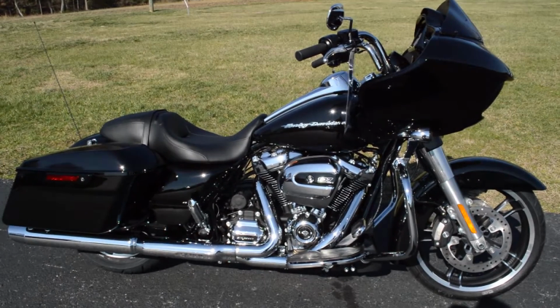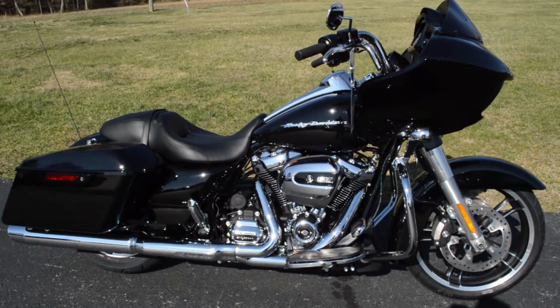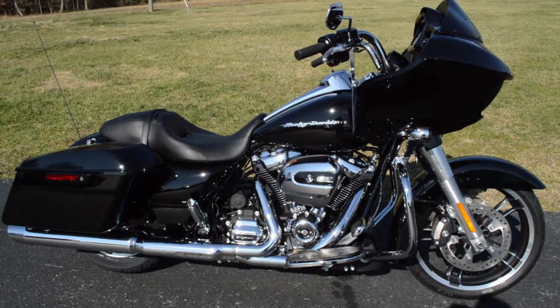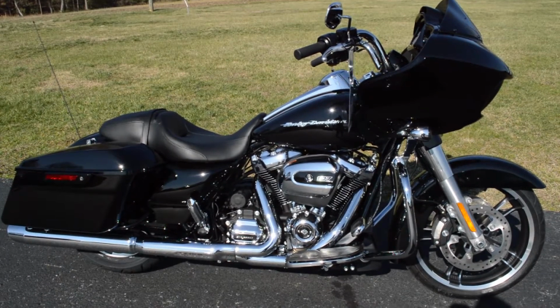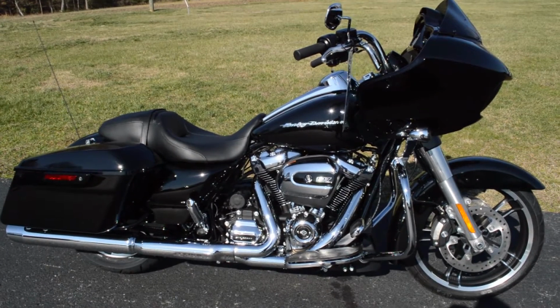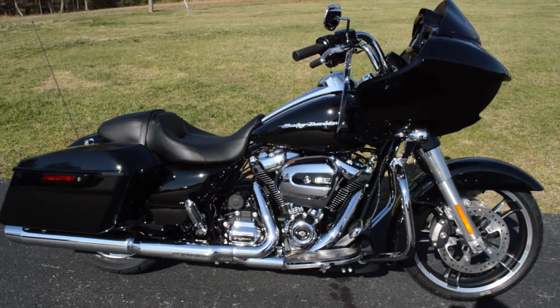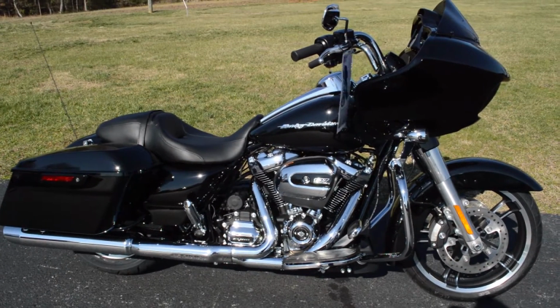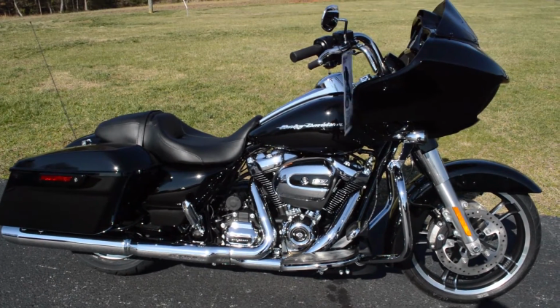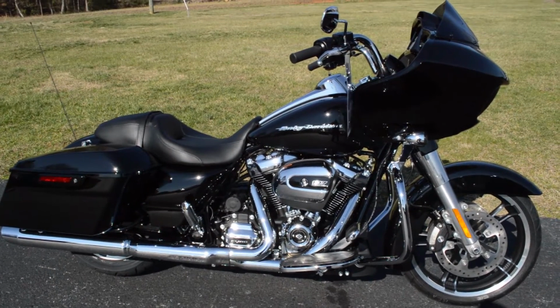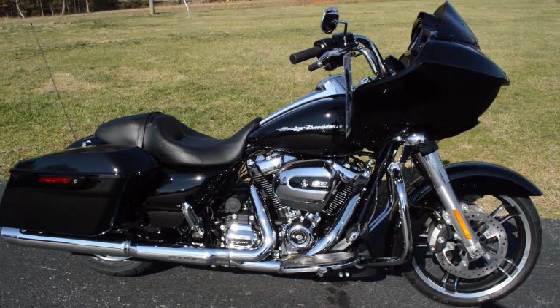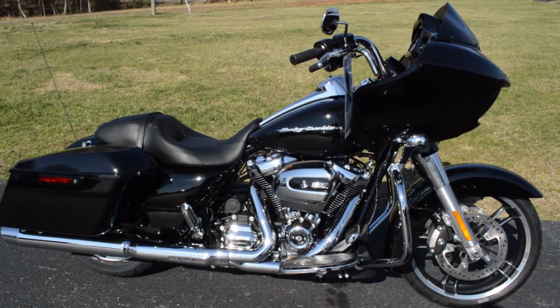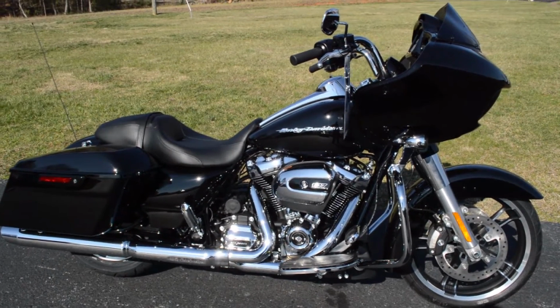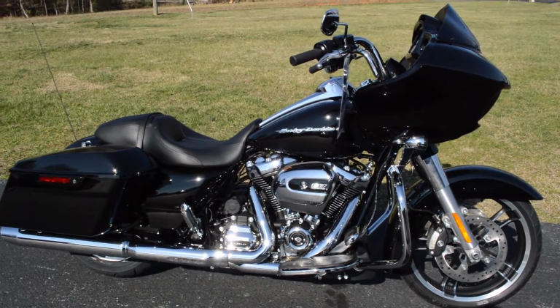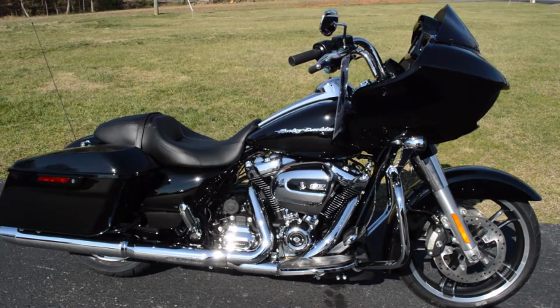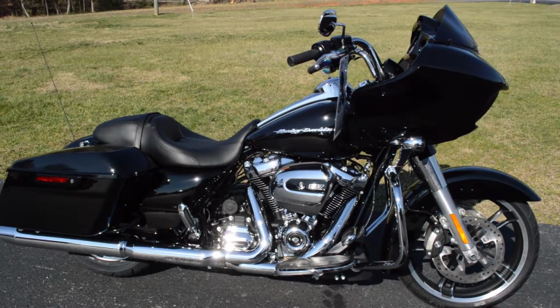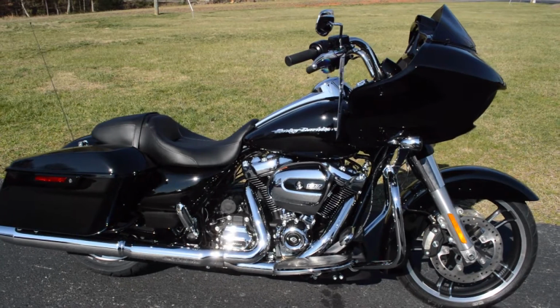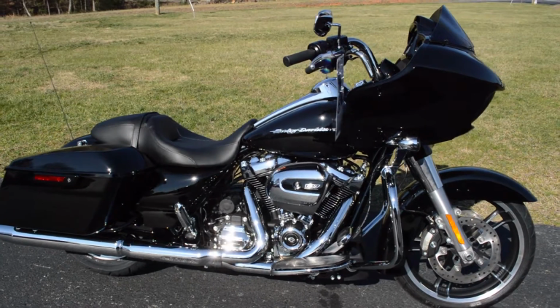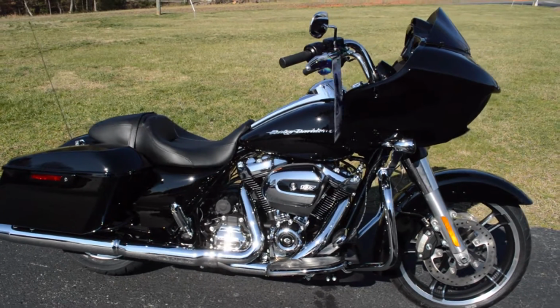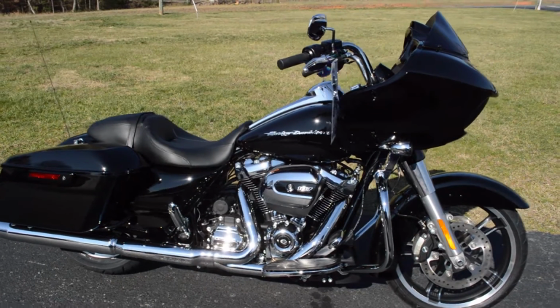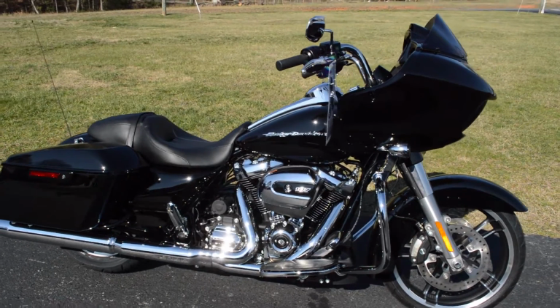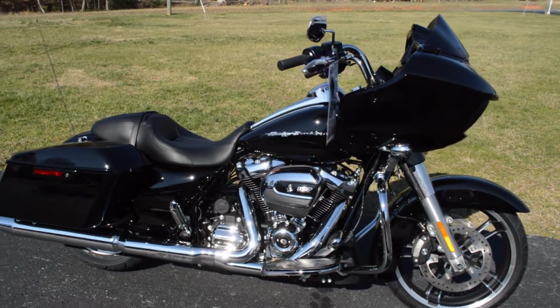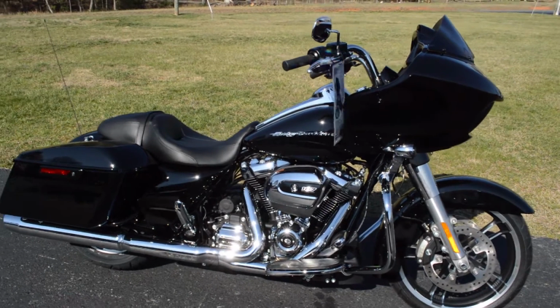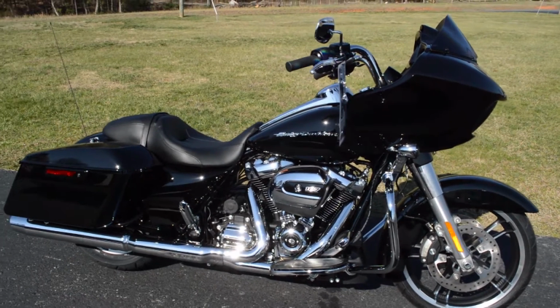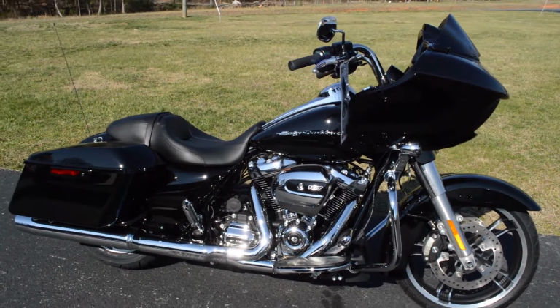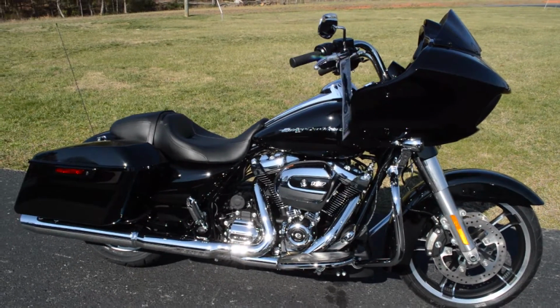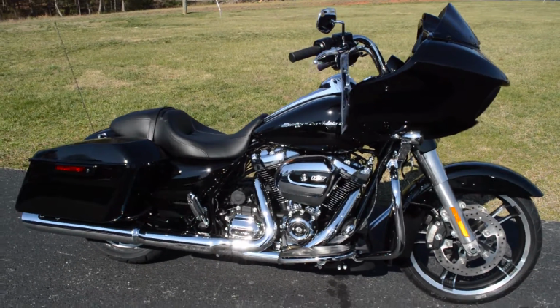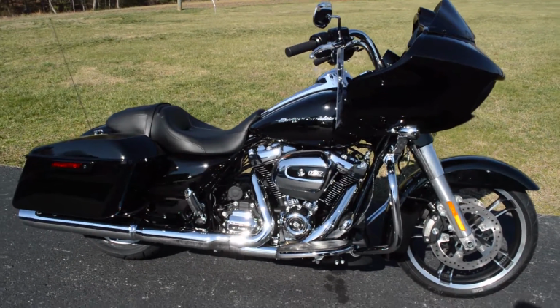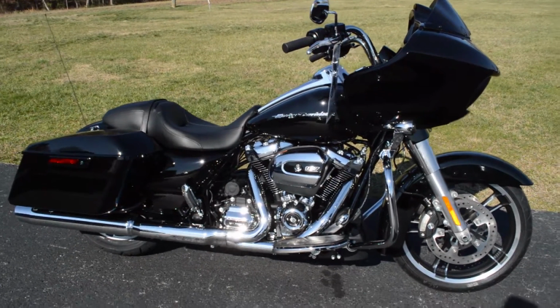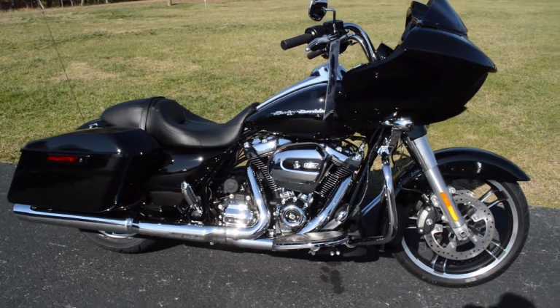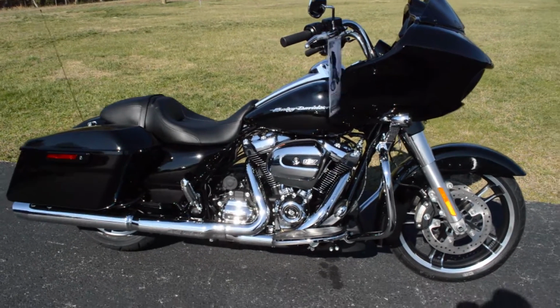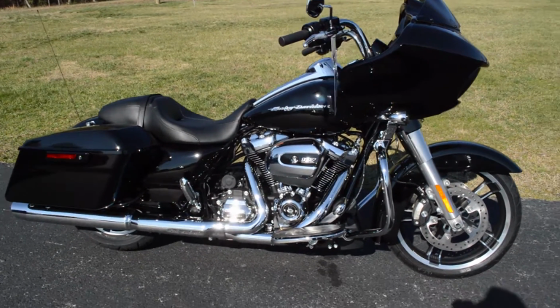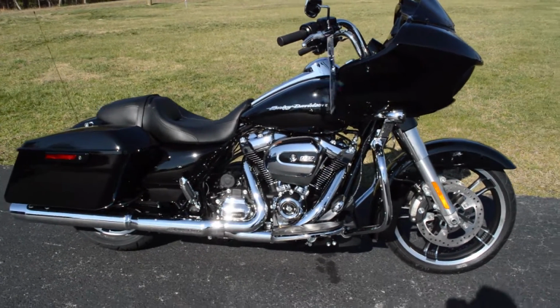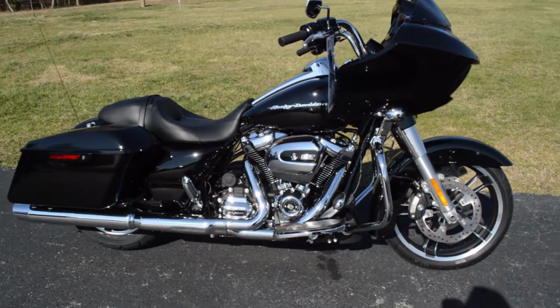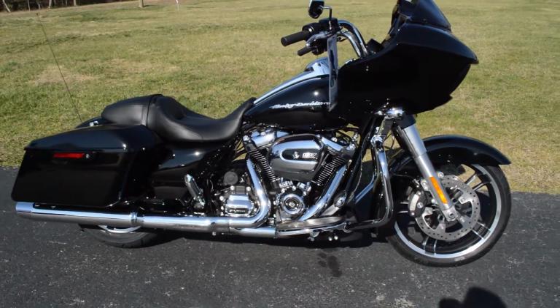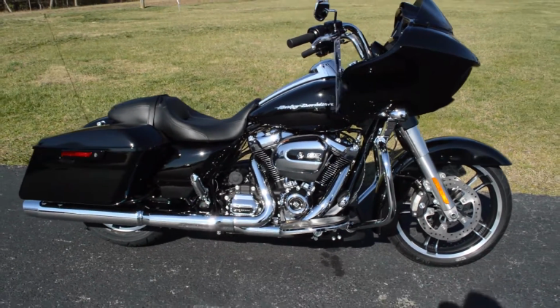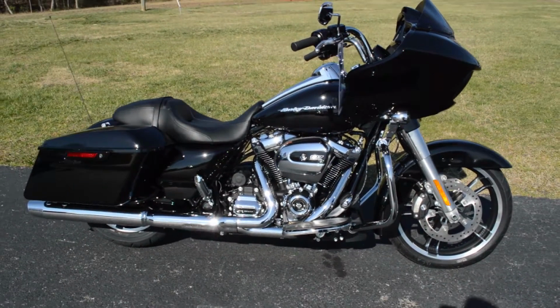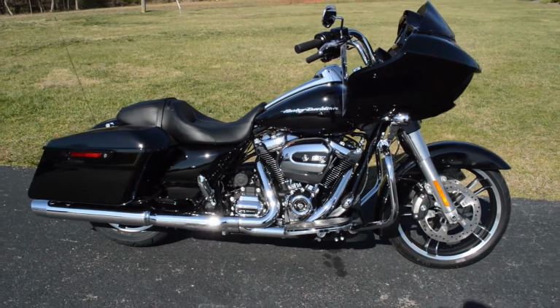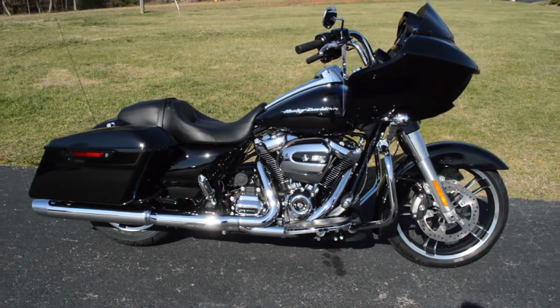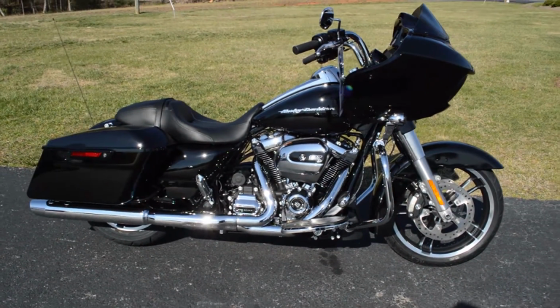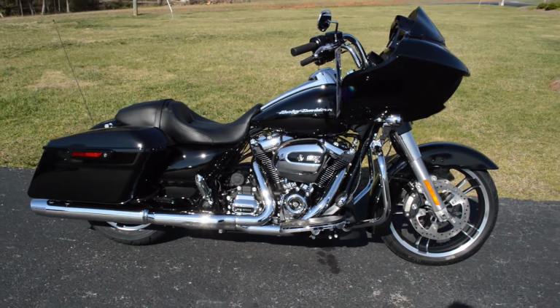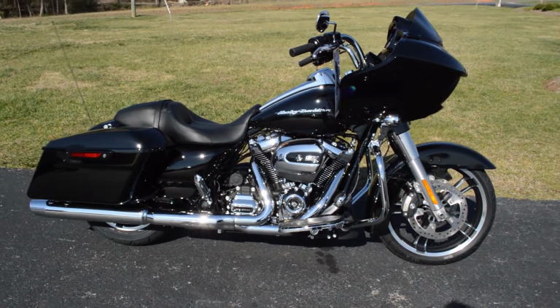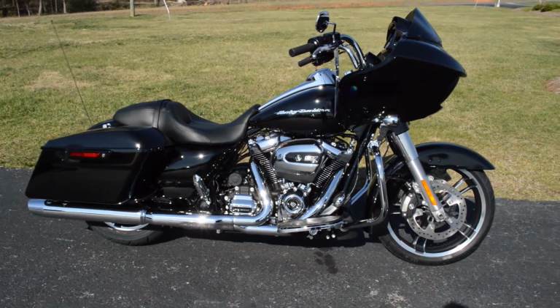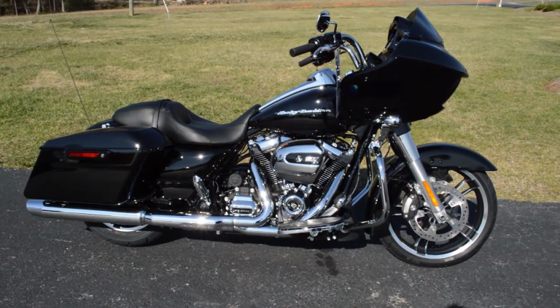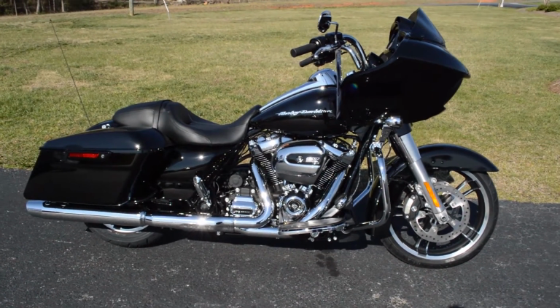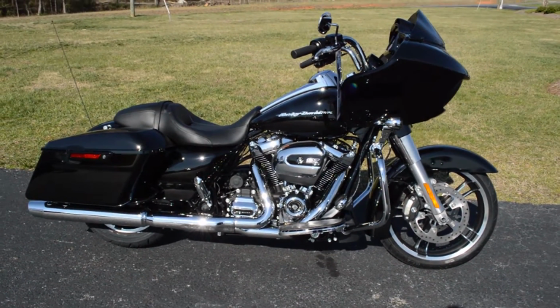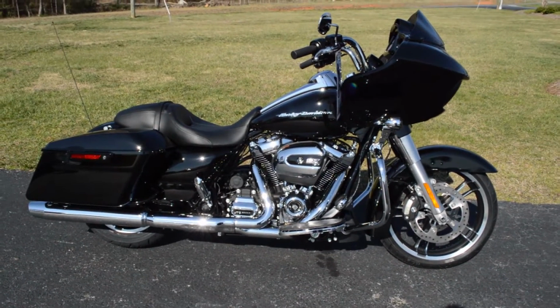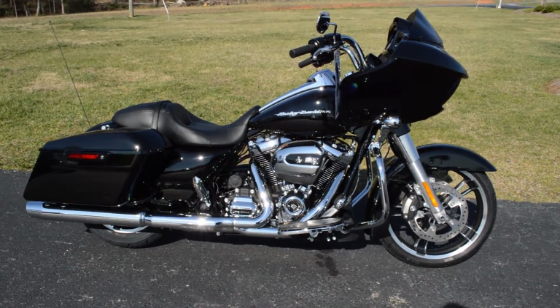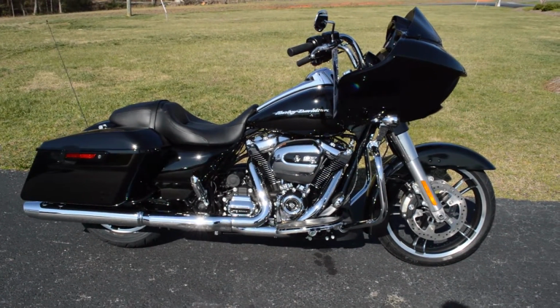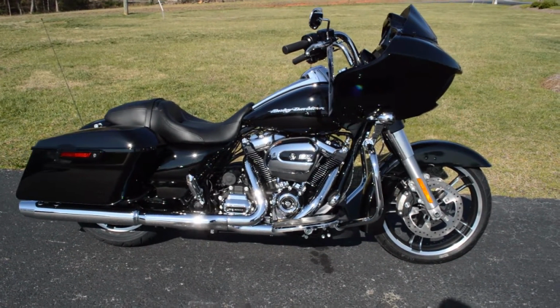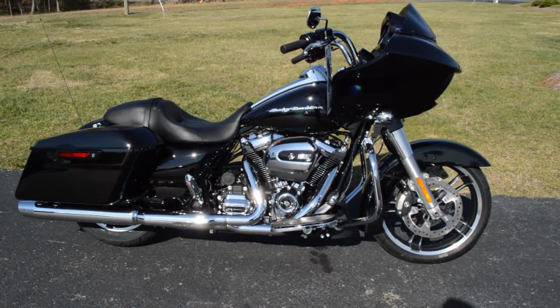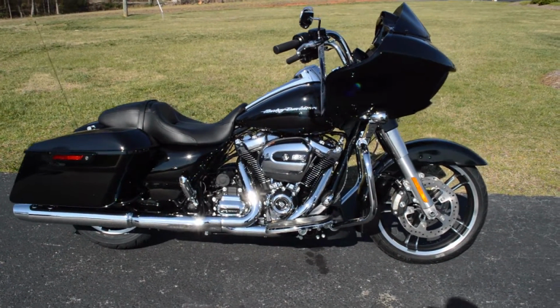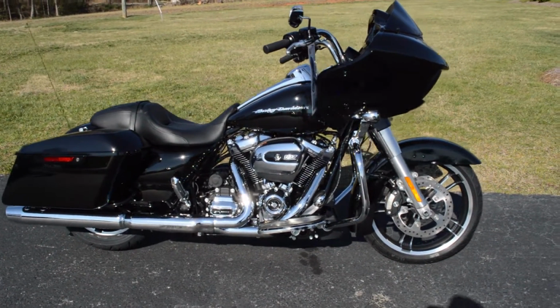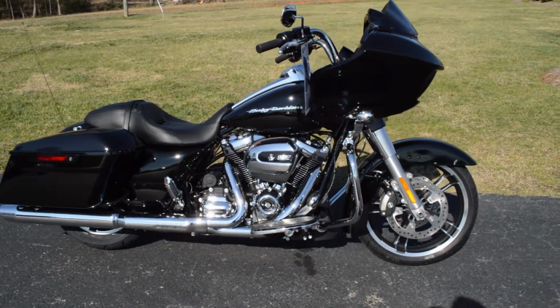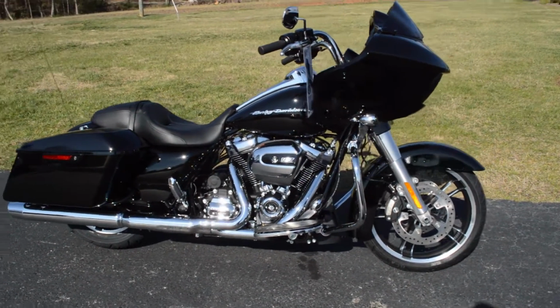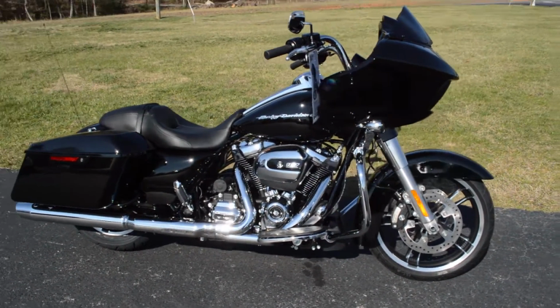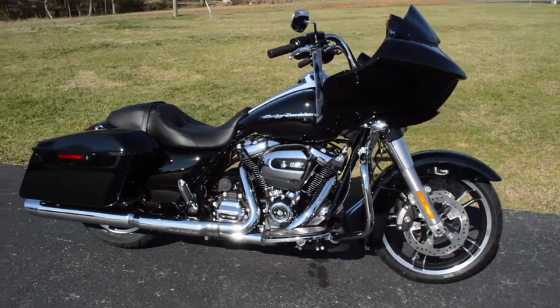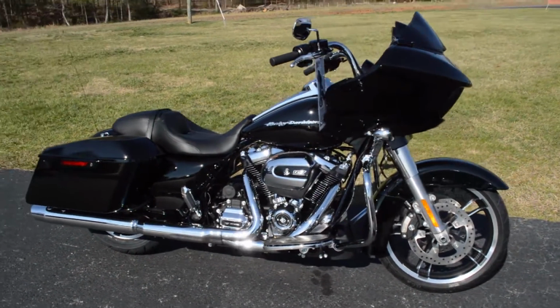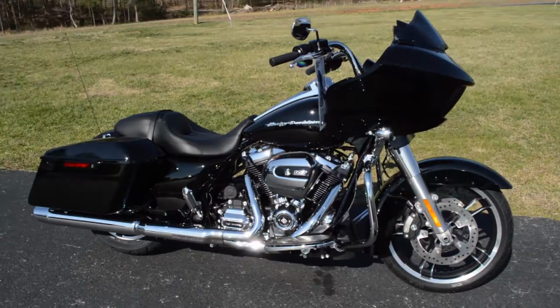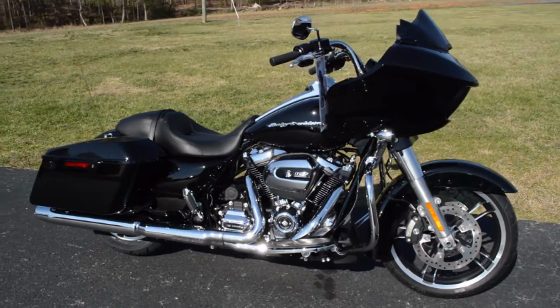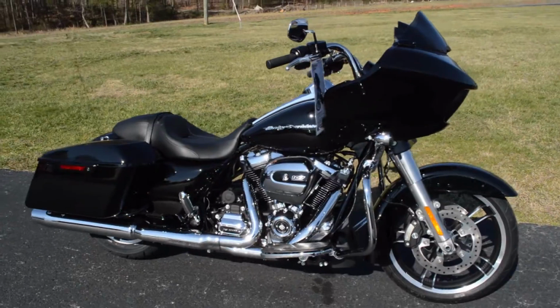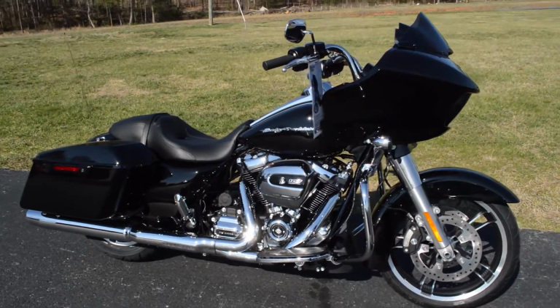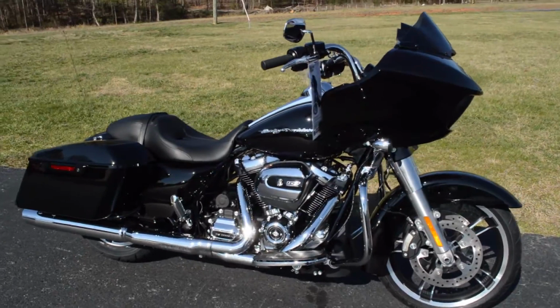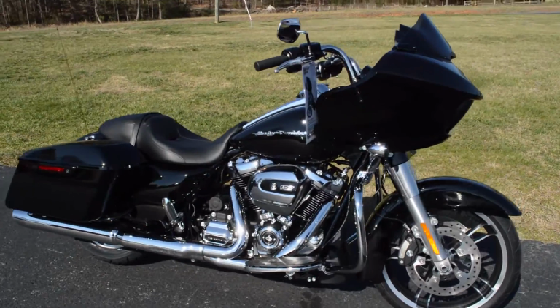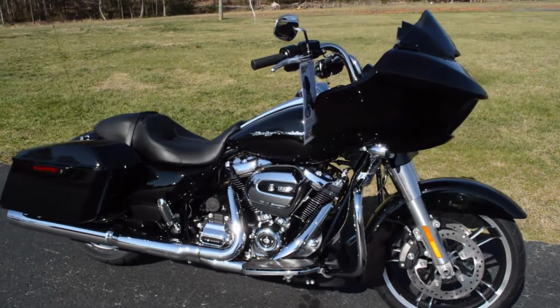The power of that Milwaukee 8 is unrivaled. Come on down and take one for a demo ride today right here at Cox's Harley-Davidson, where every day is demo day.